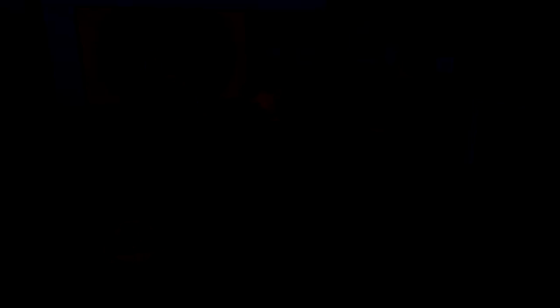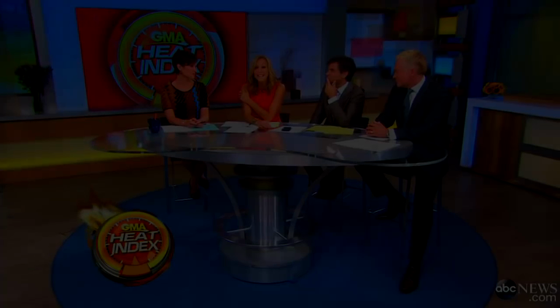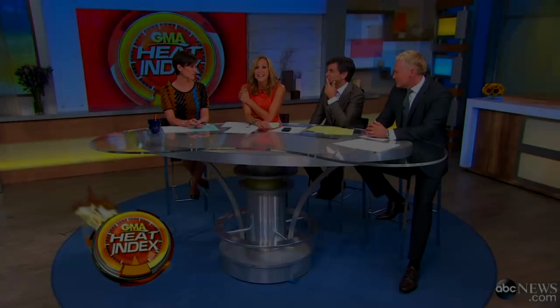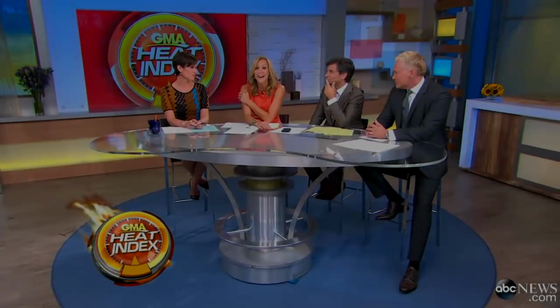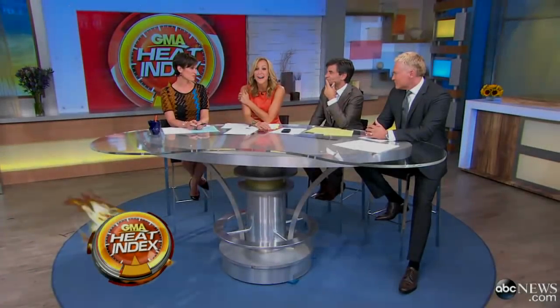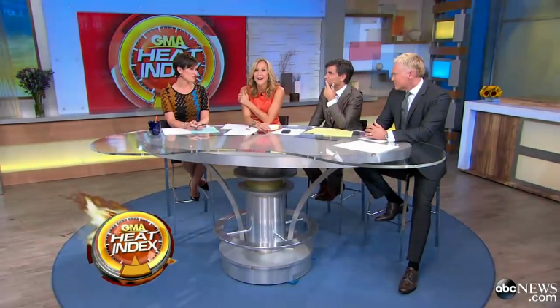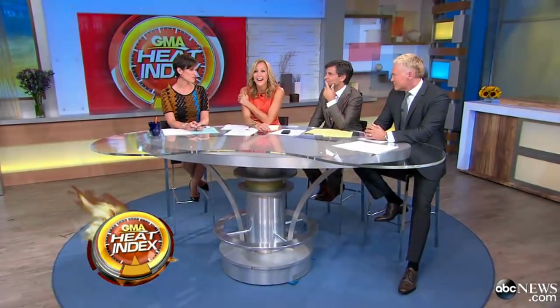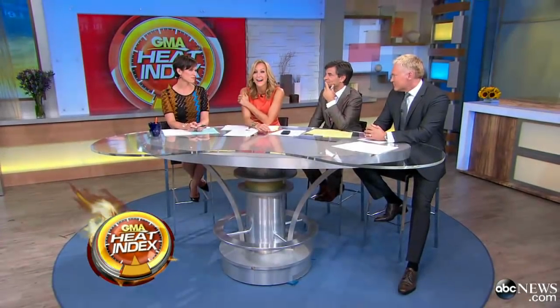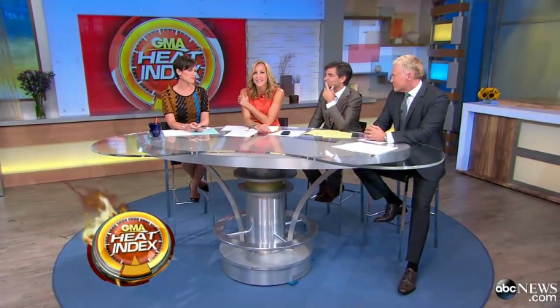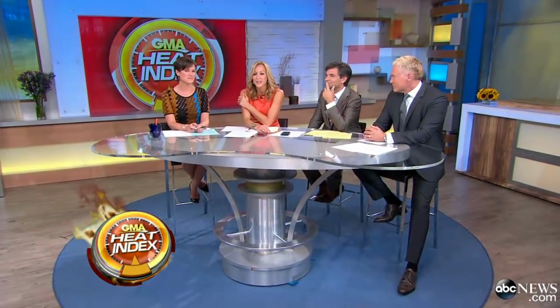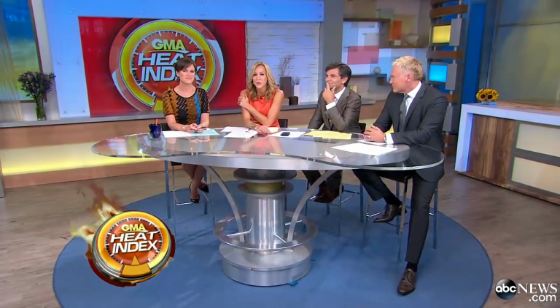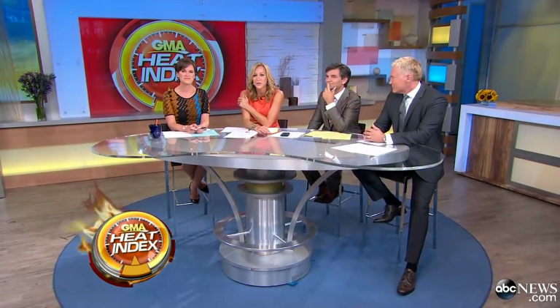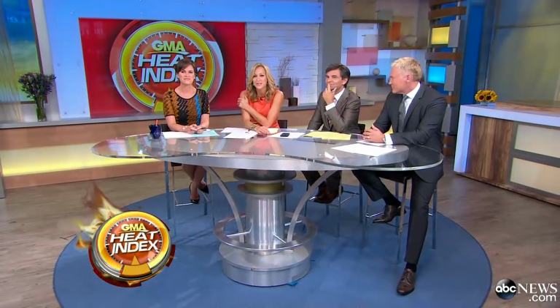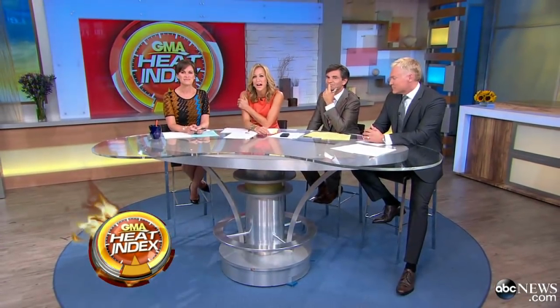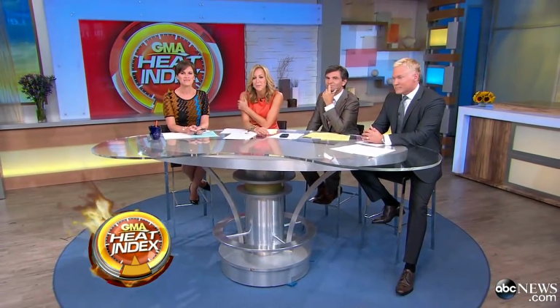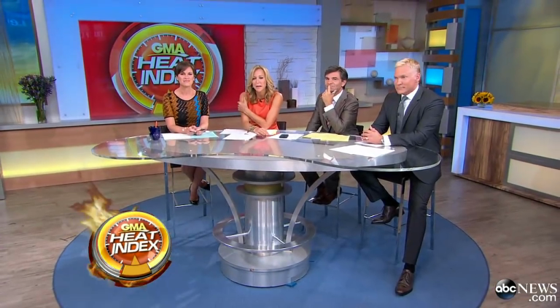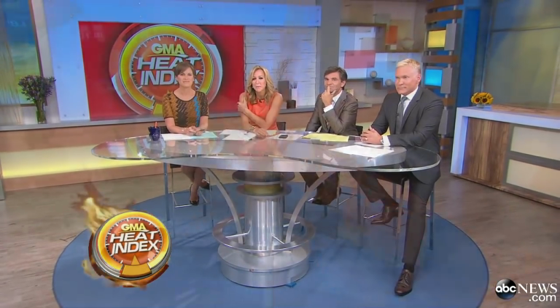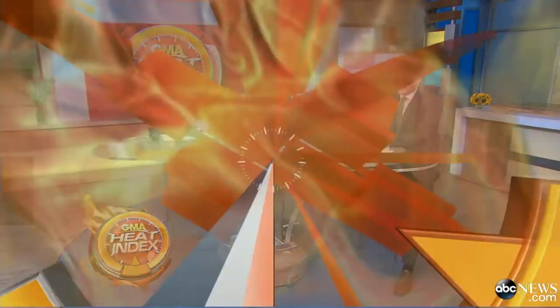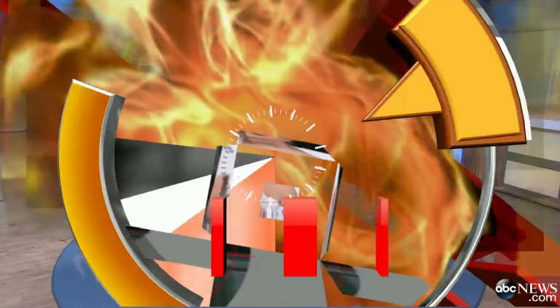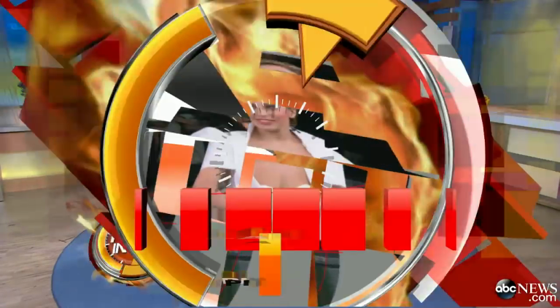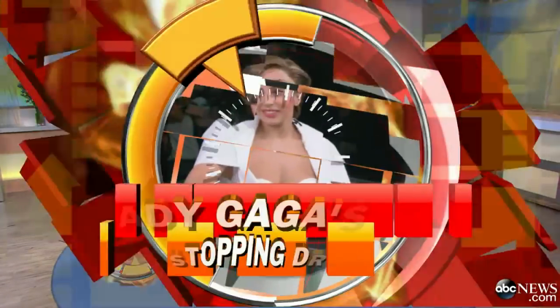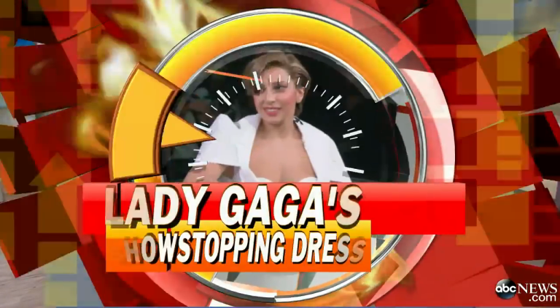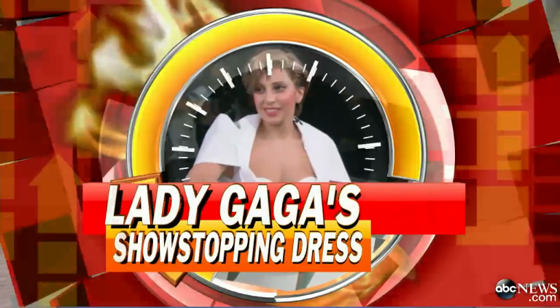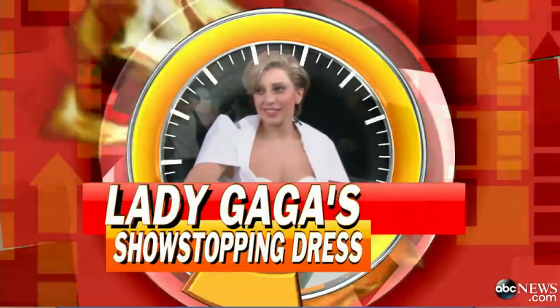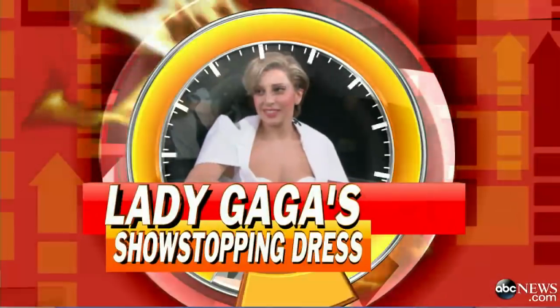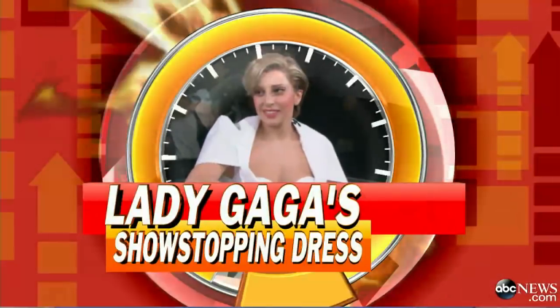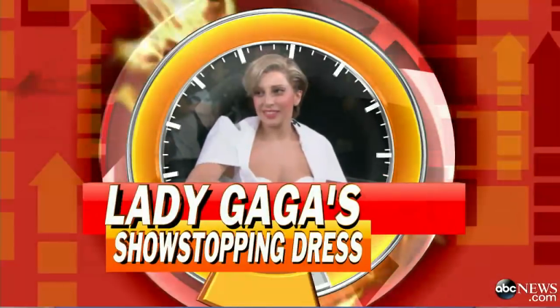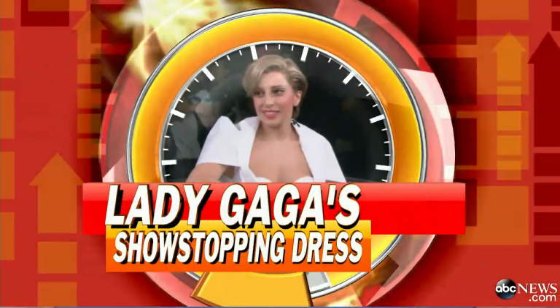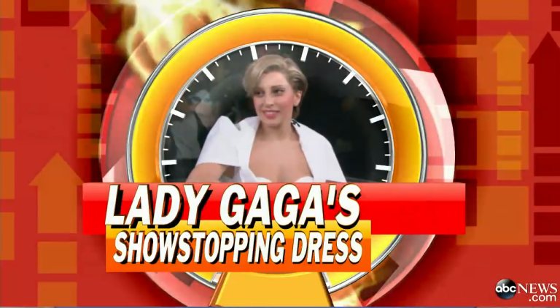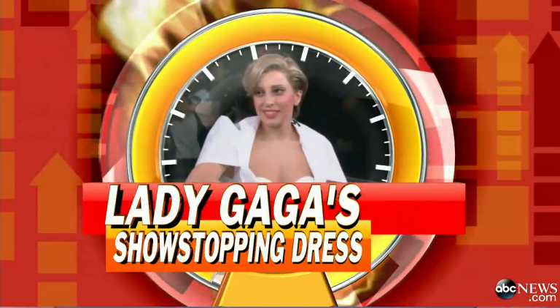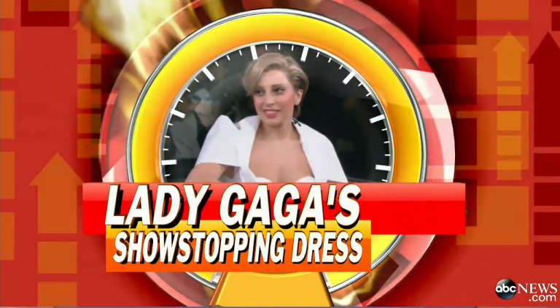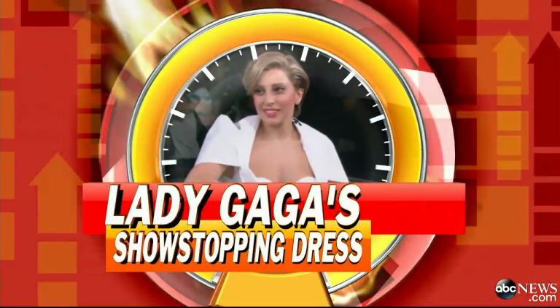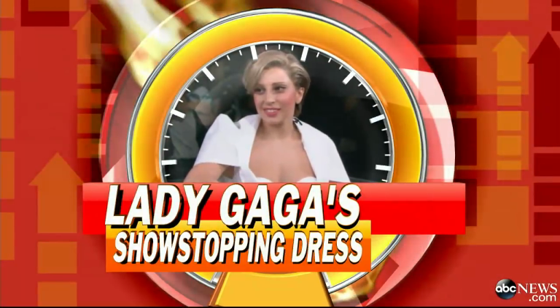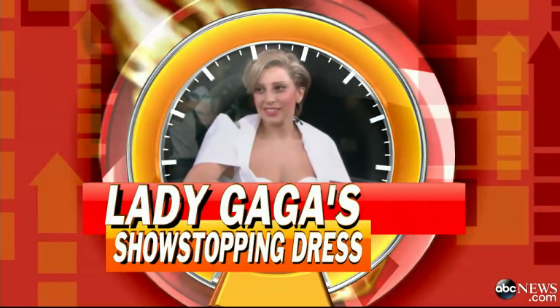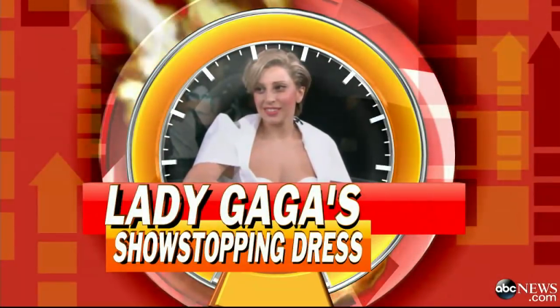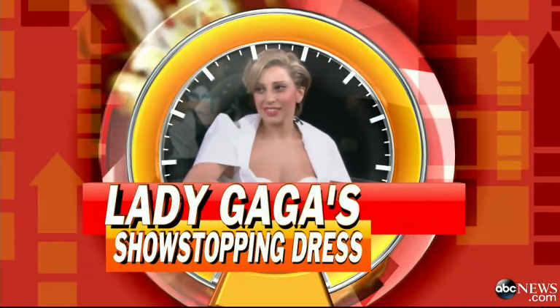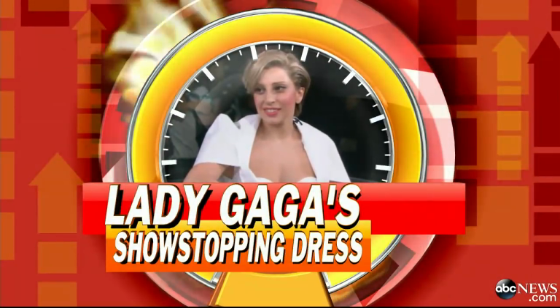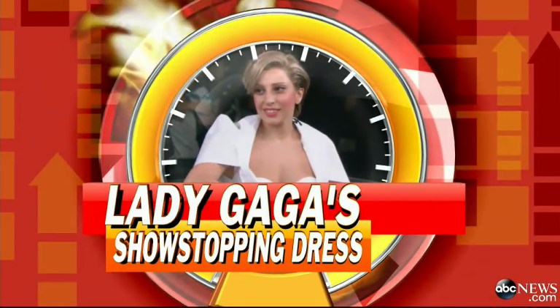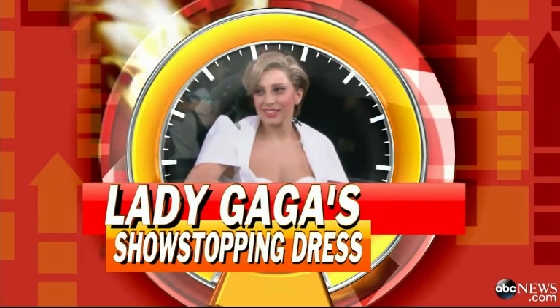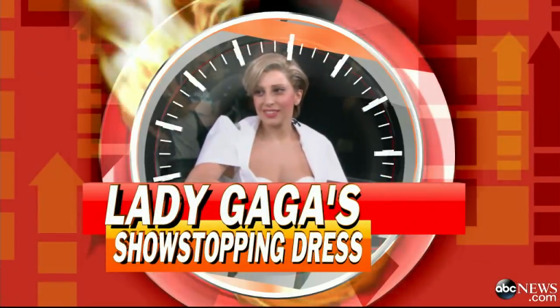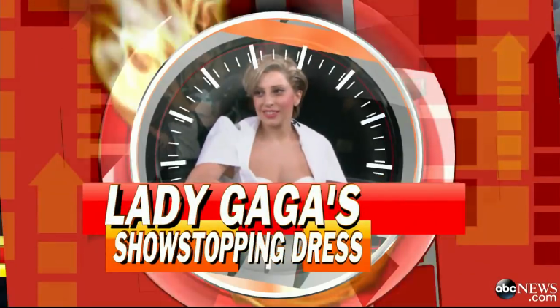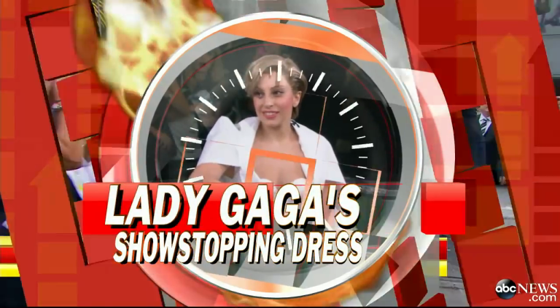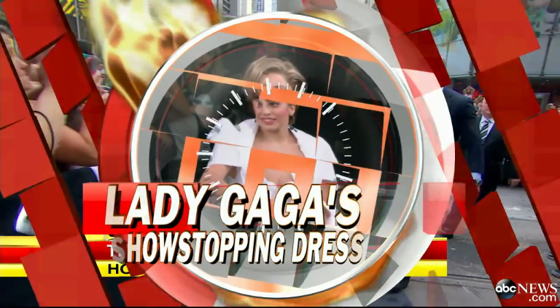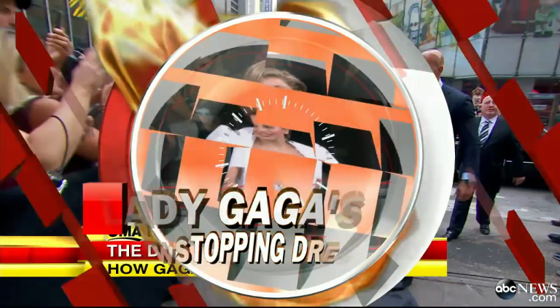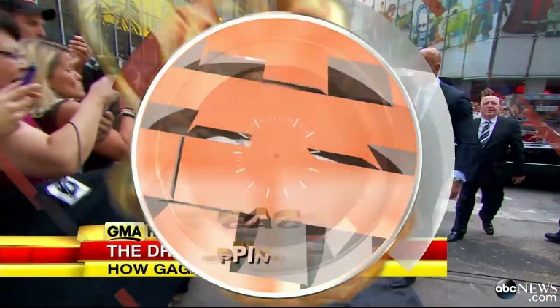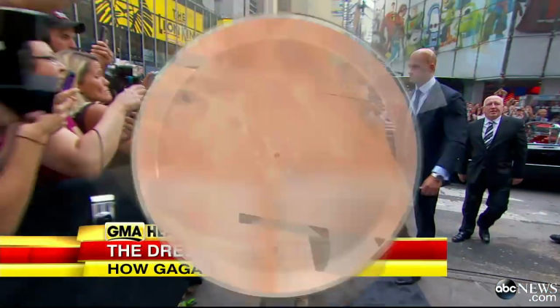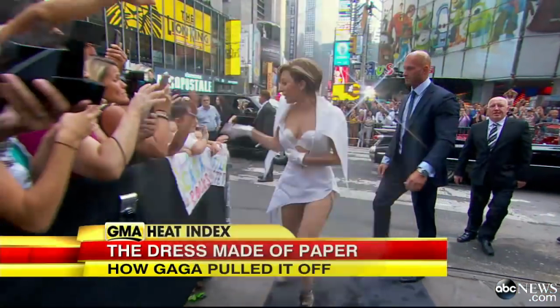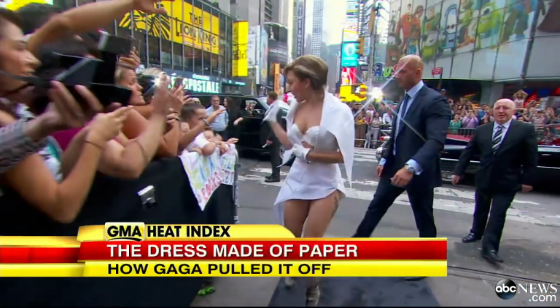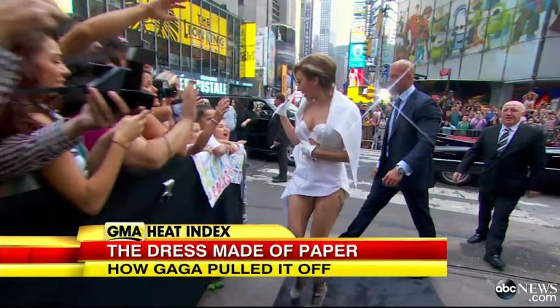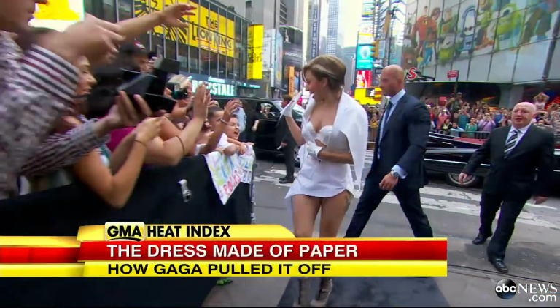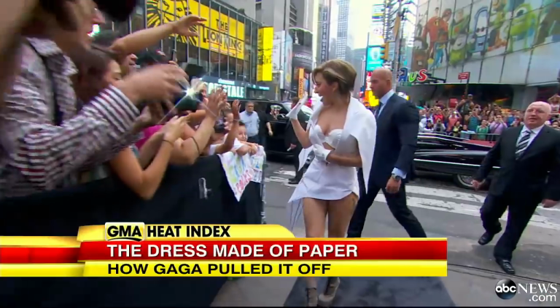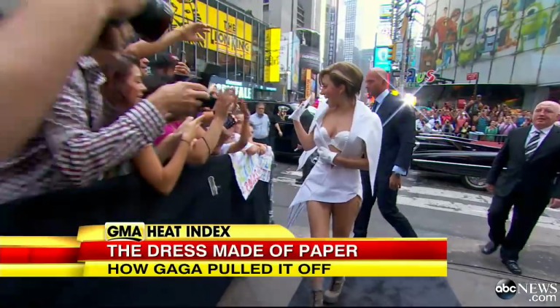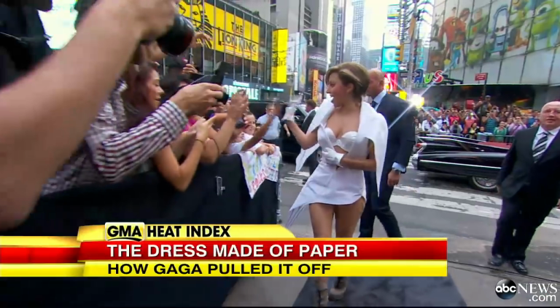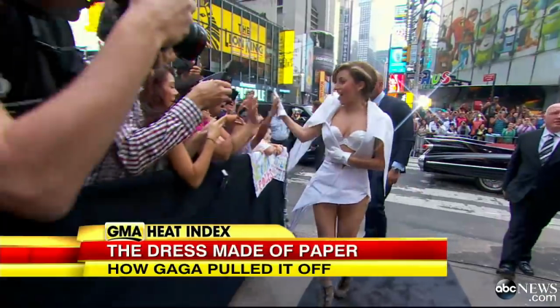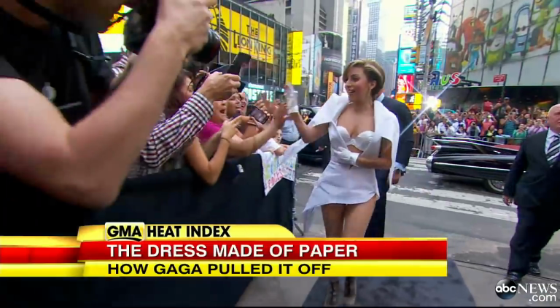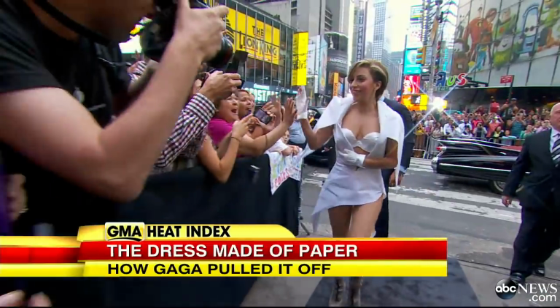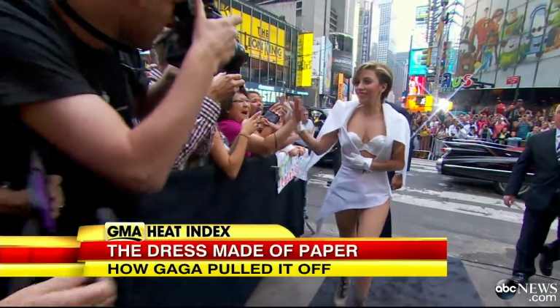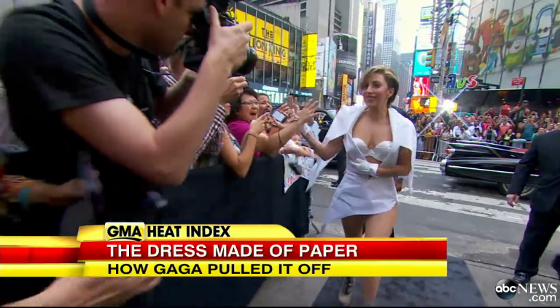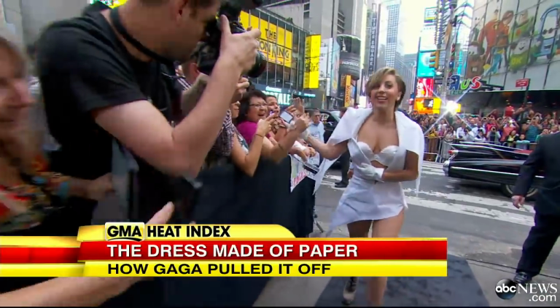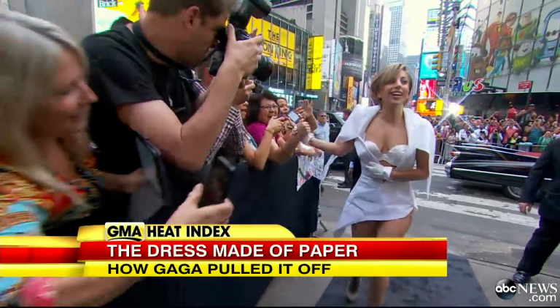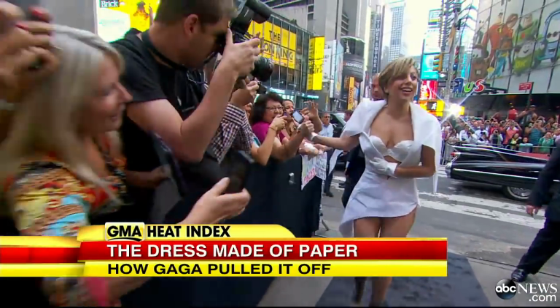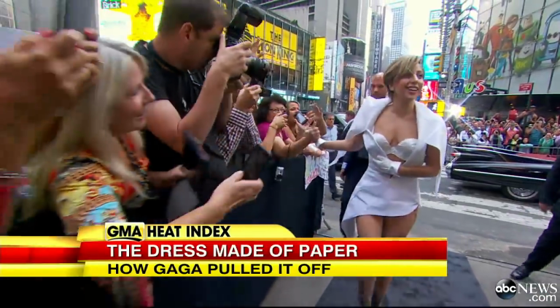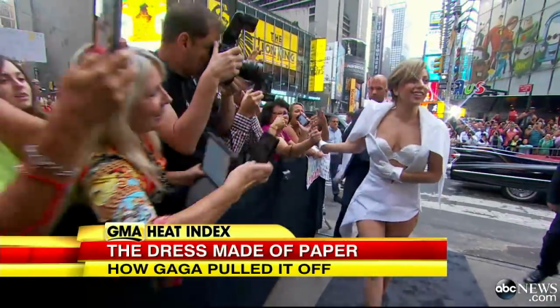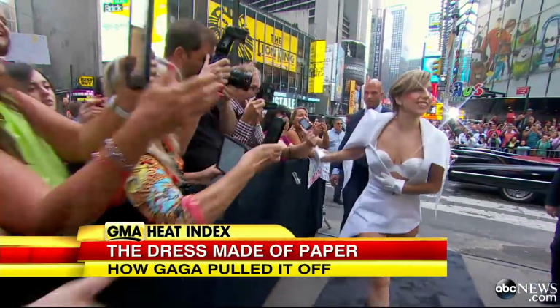Lady Gaga and that show-stopping appearance right here on Good Morning America. She looked stunning and very different than we're used to seeing her.